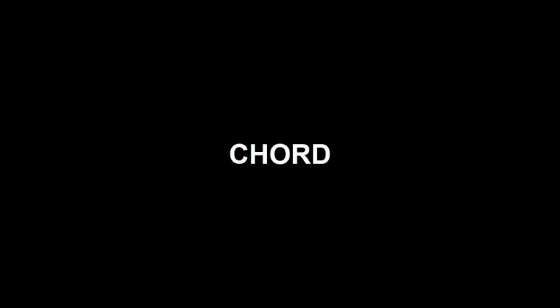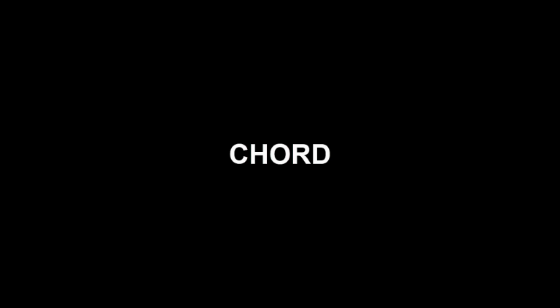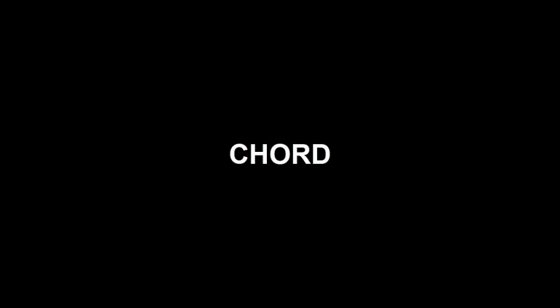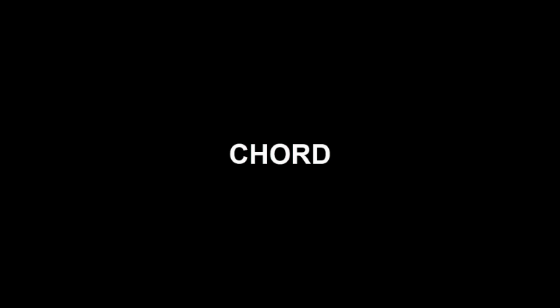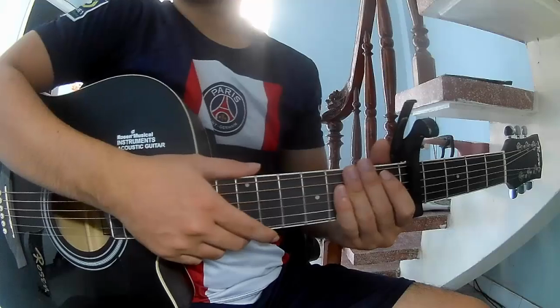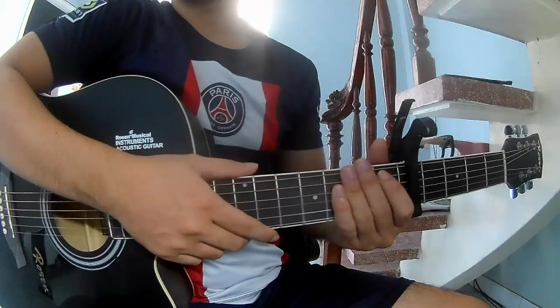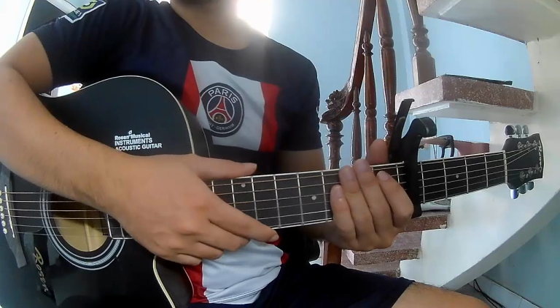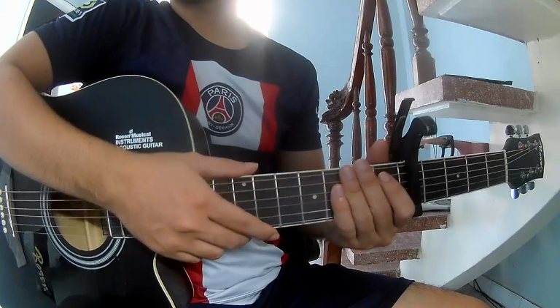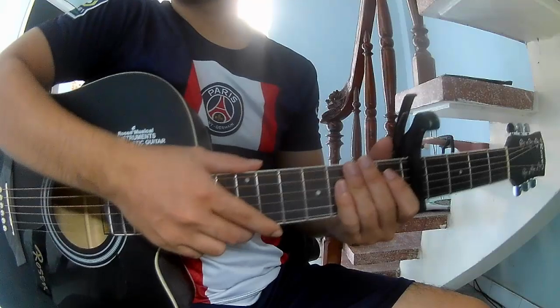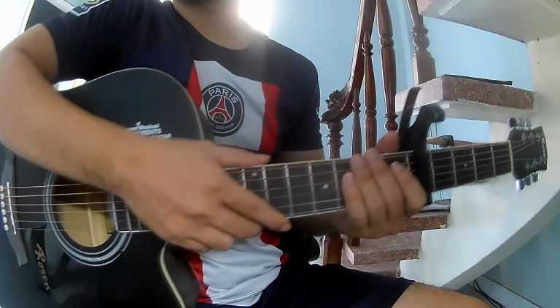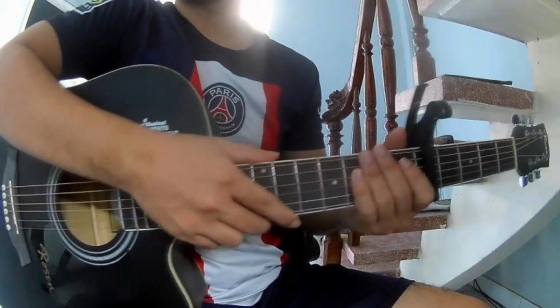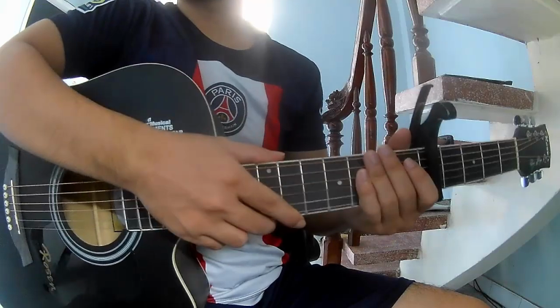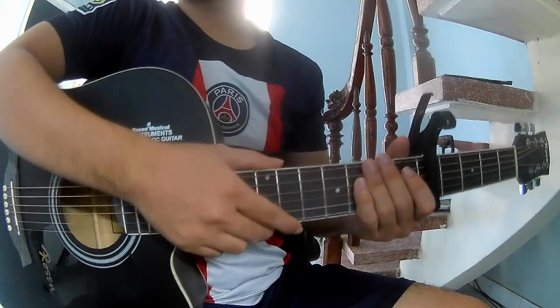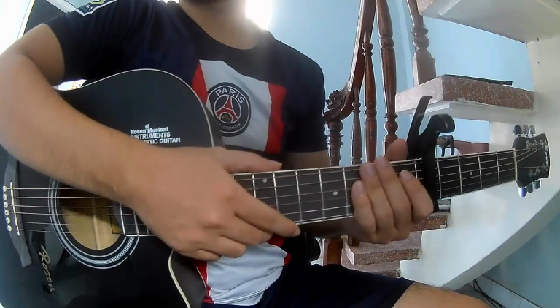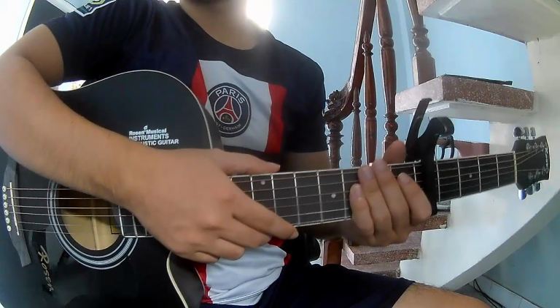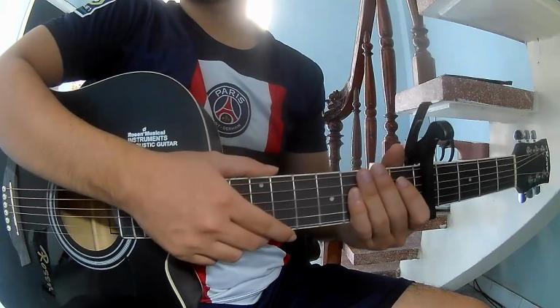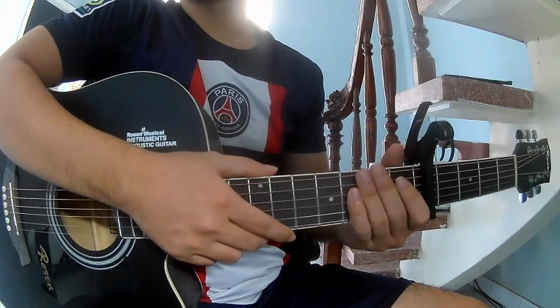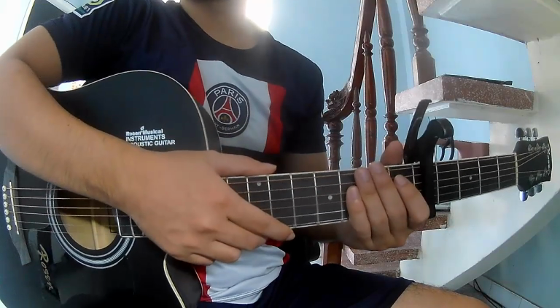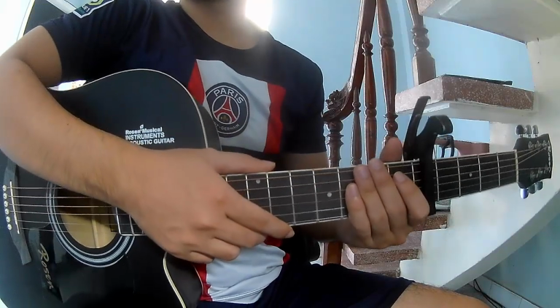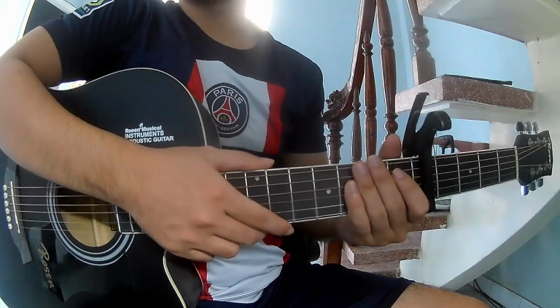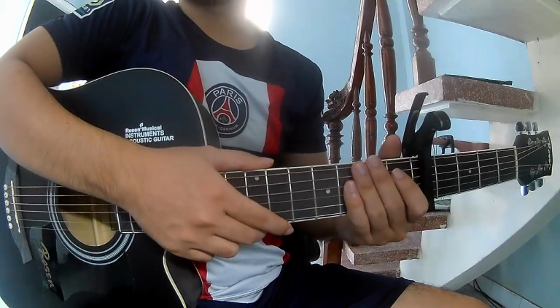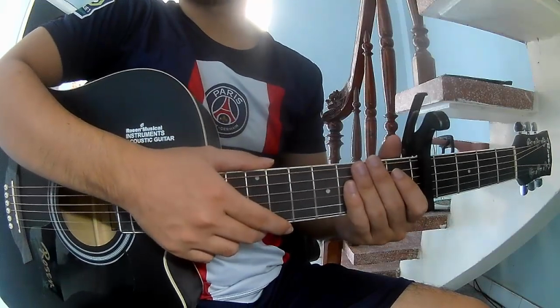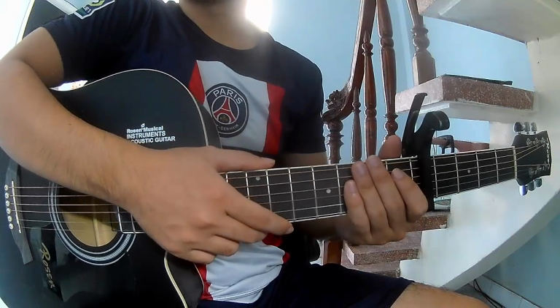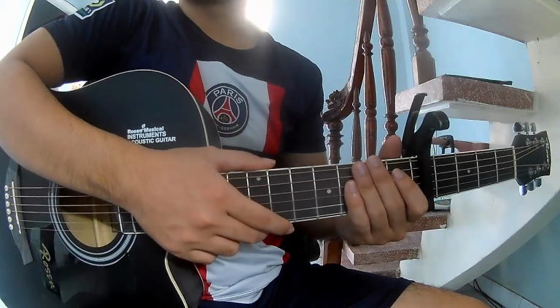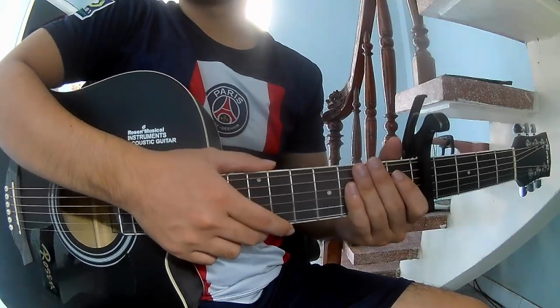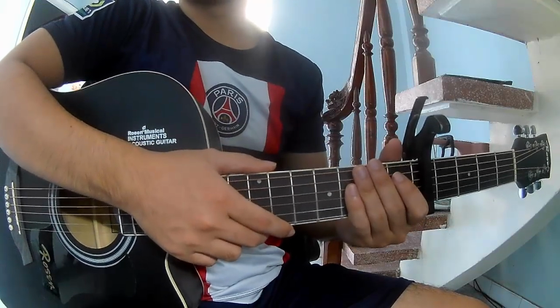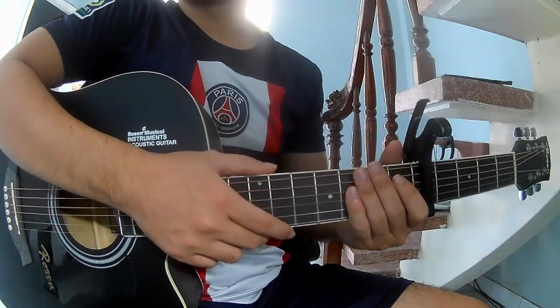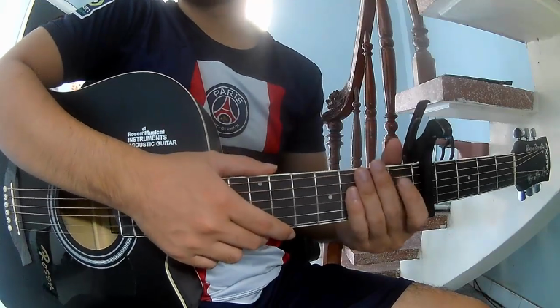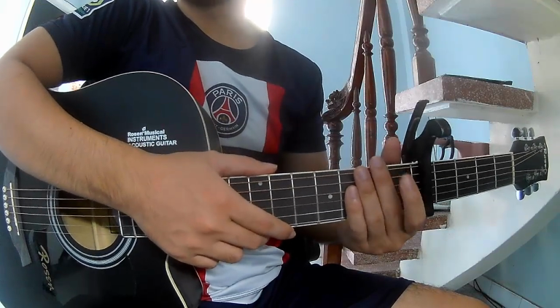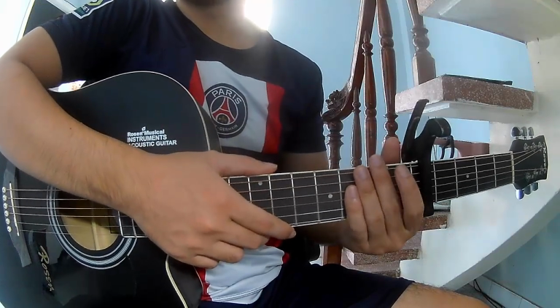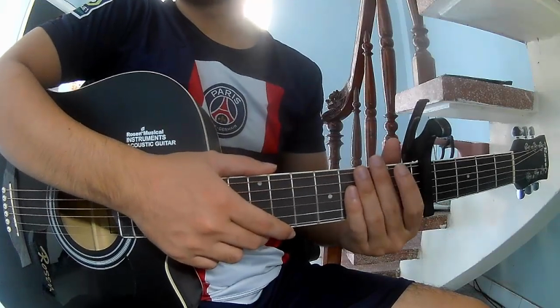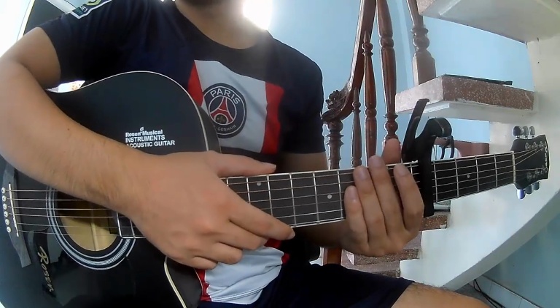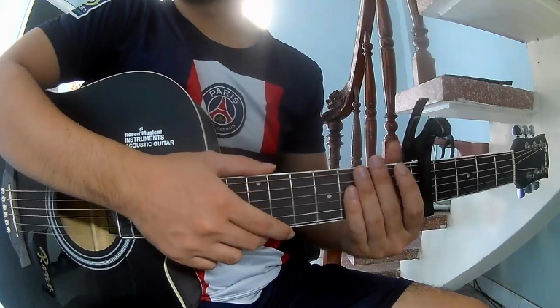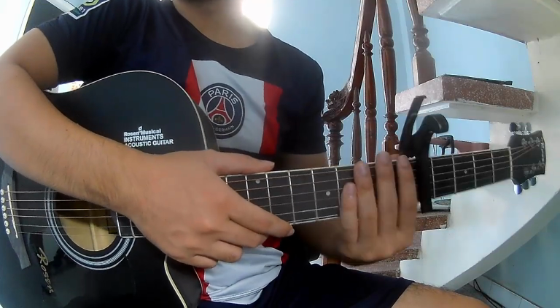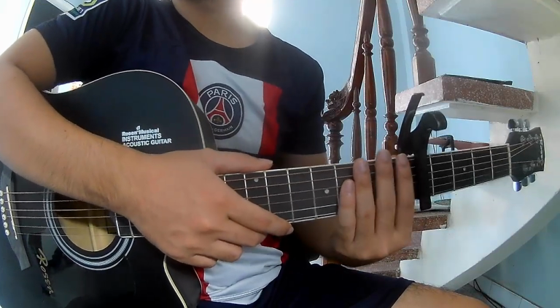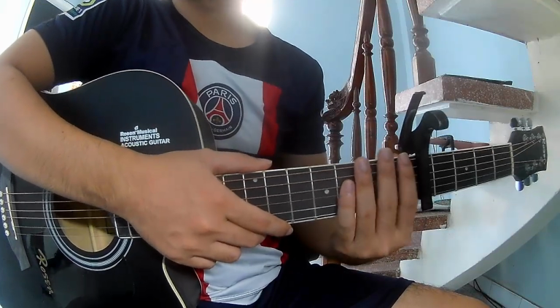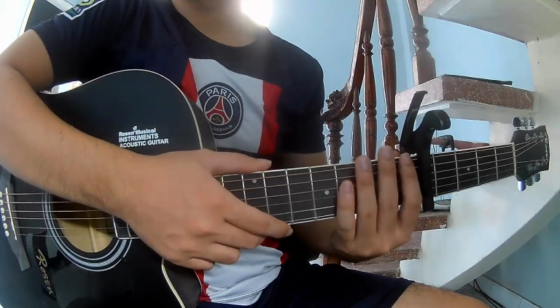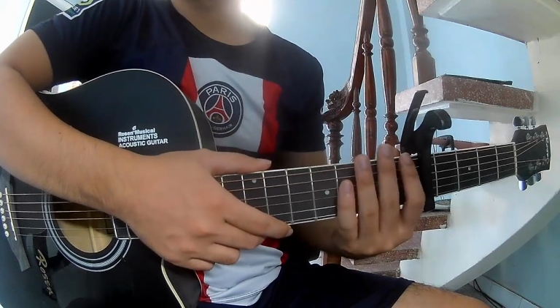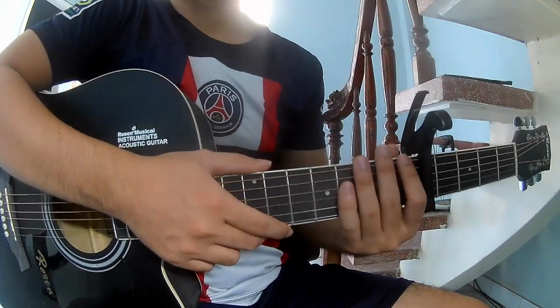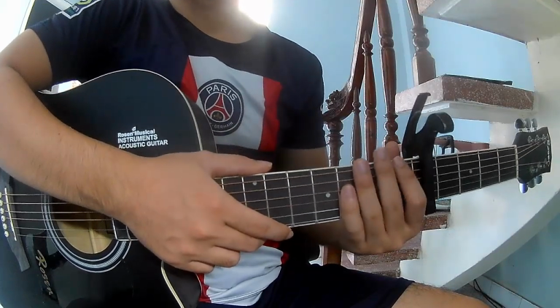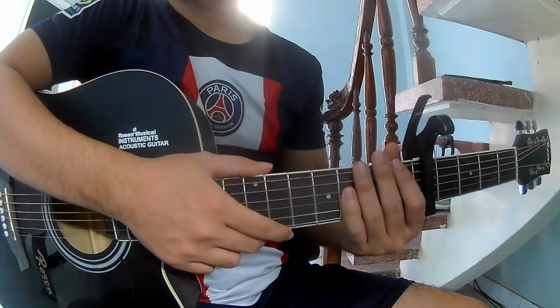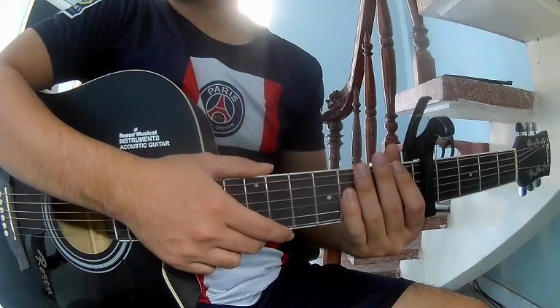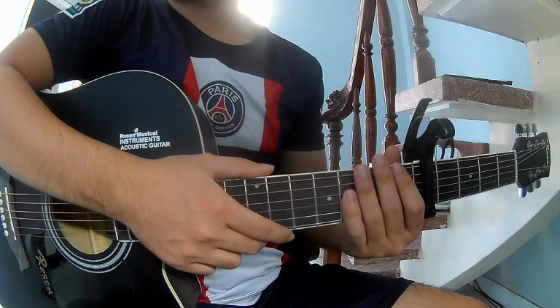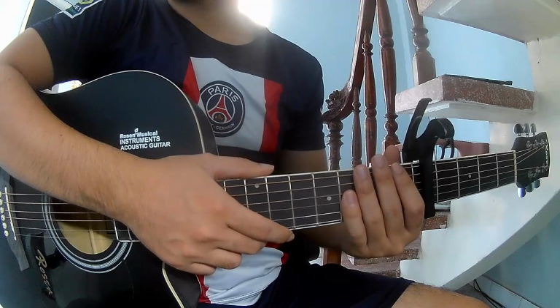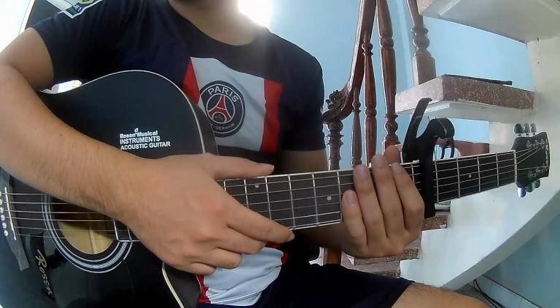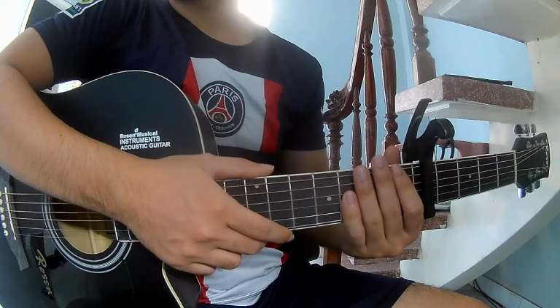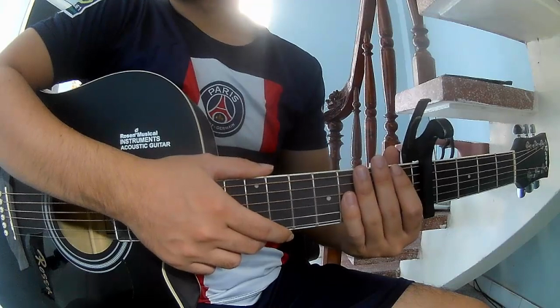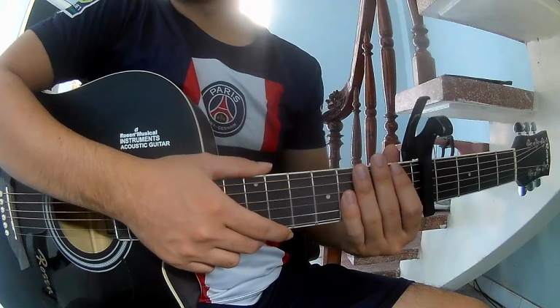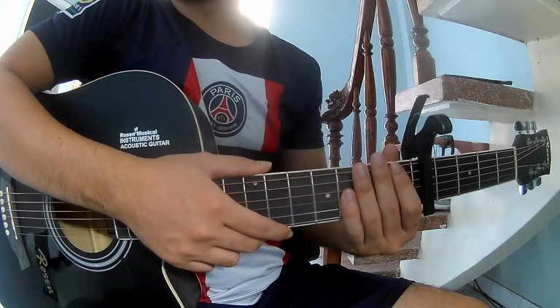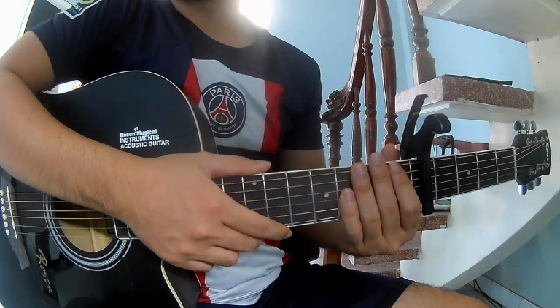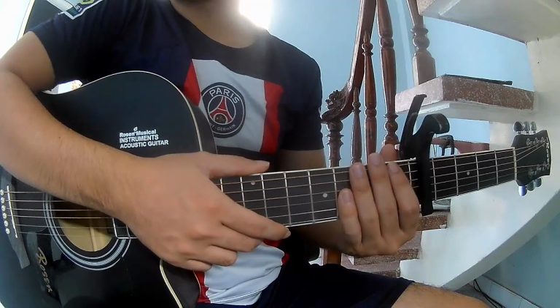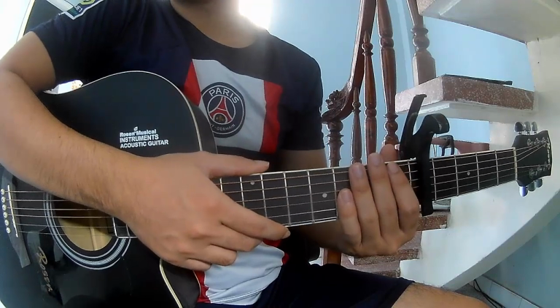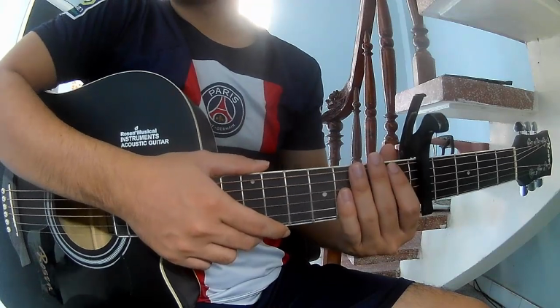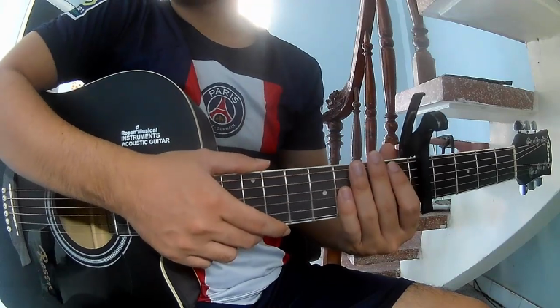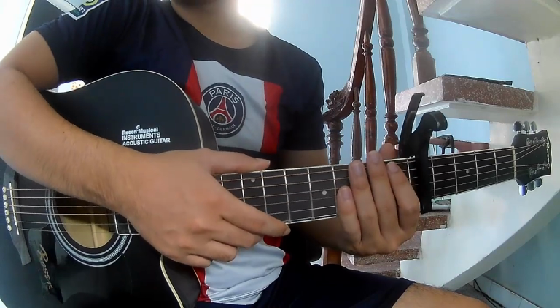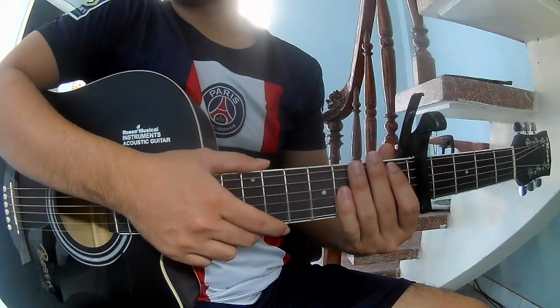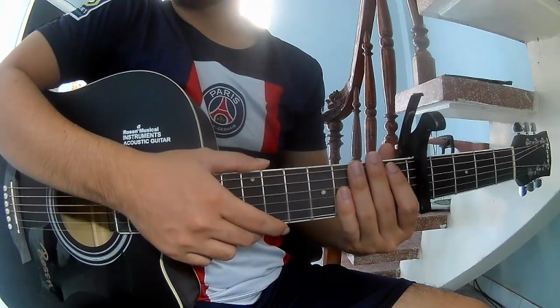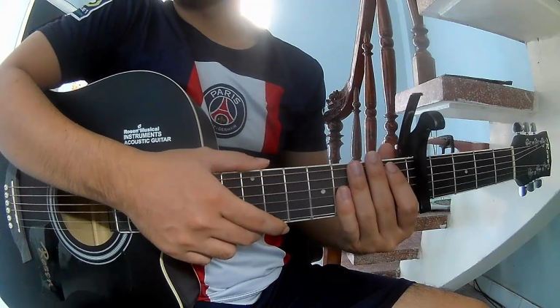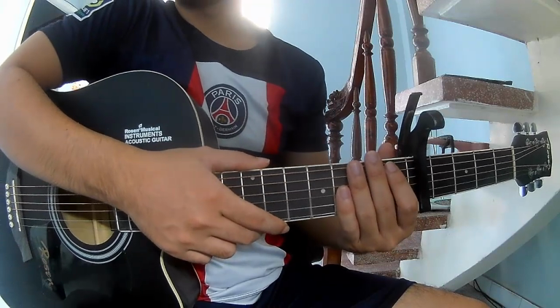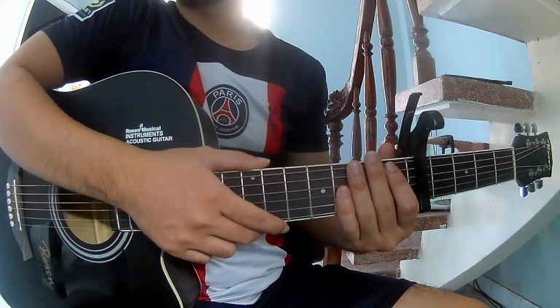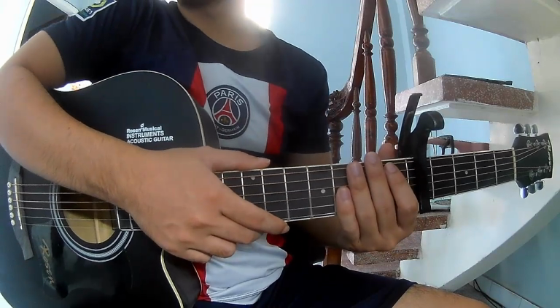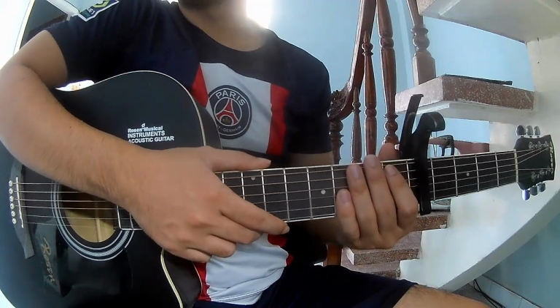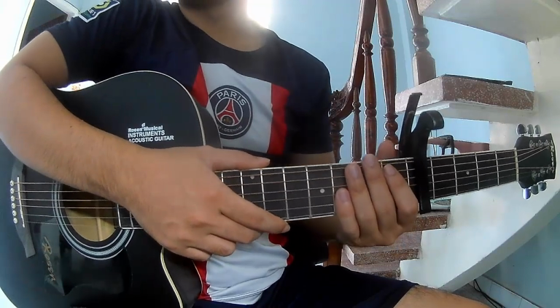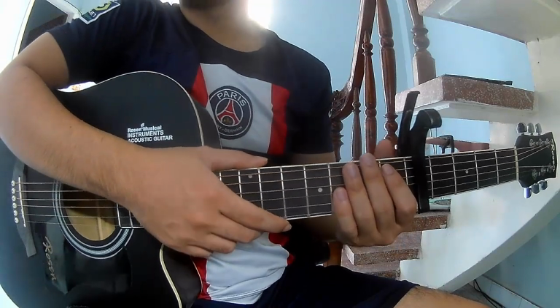Hi everyone, today I will show how to play guitar. I'm The Mask by A.G.R.